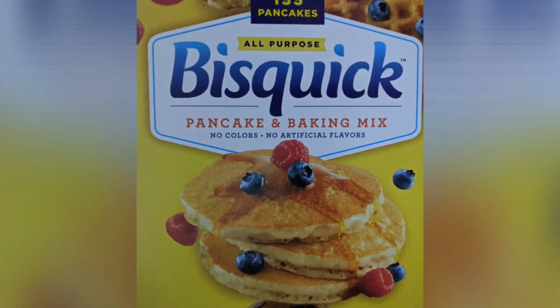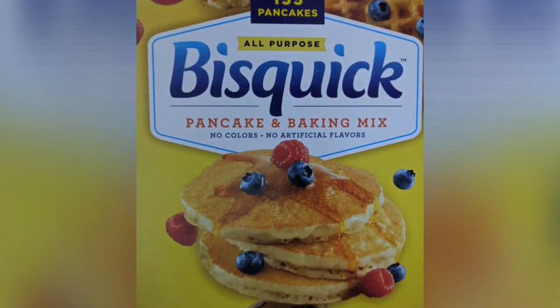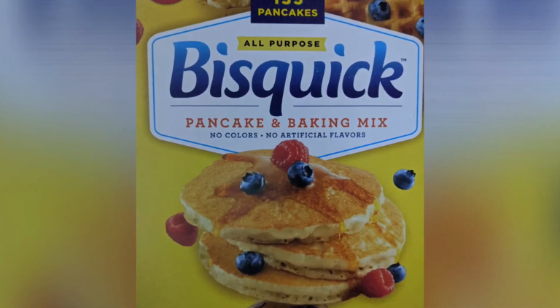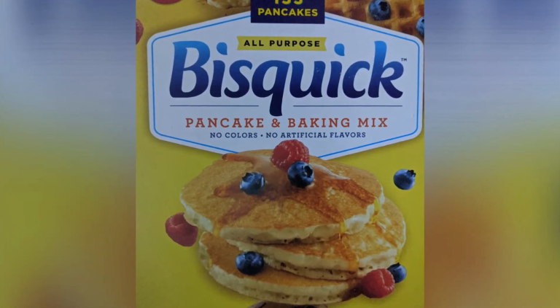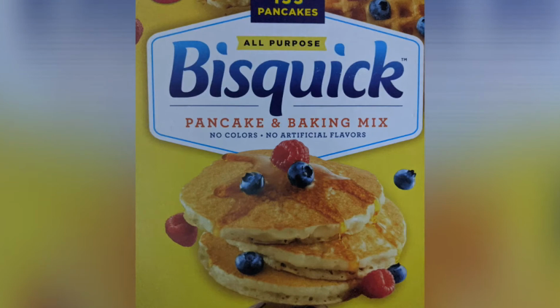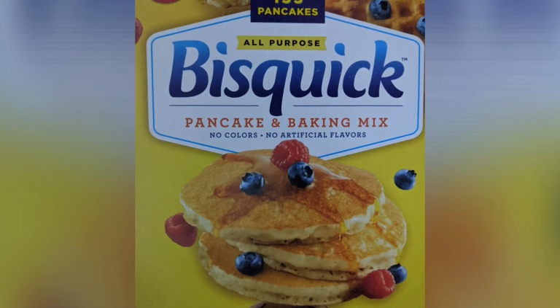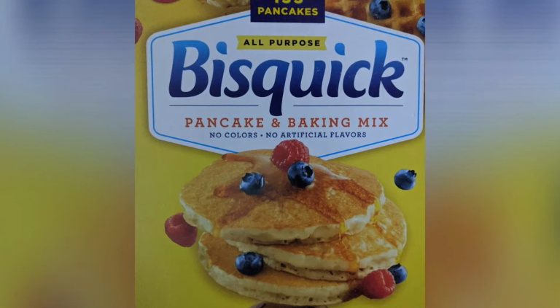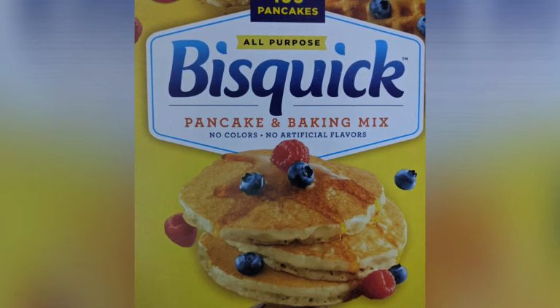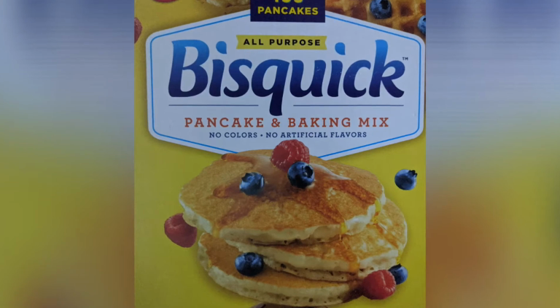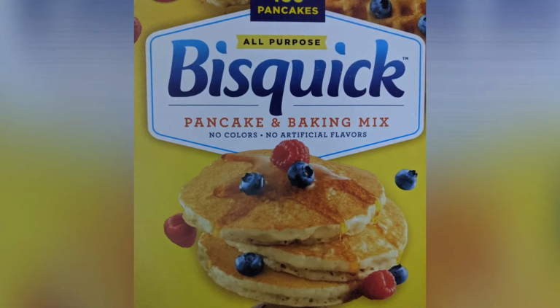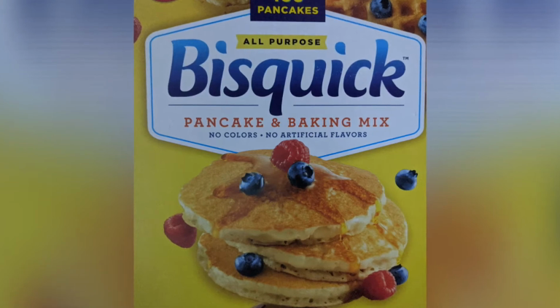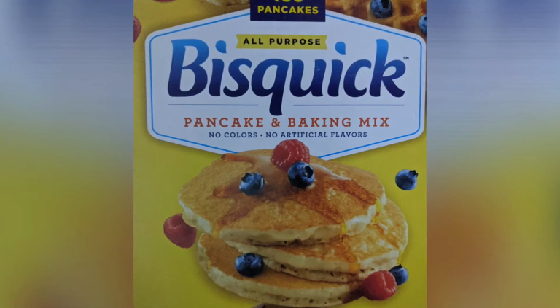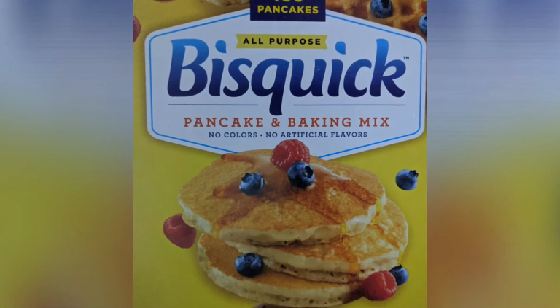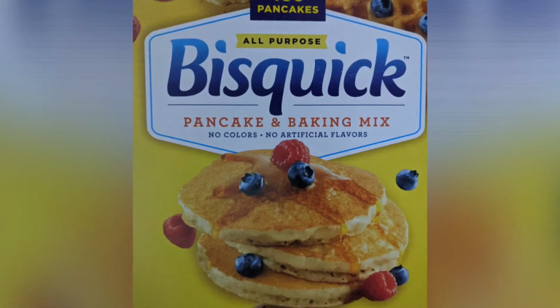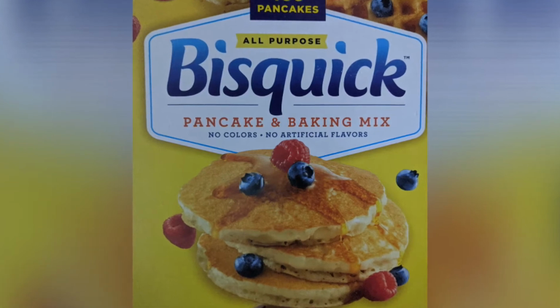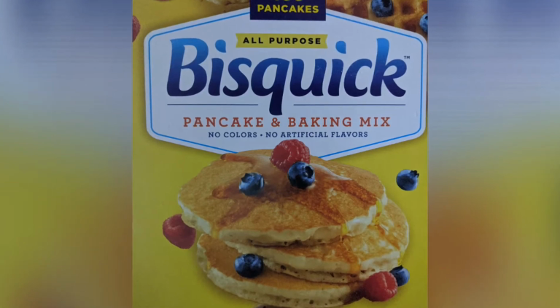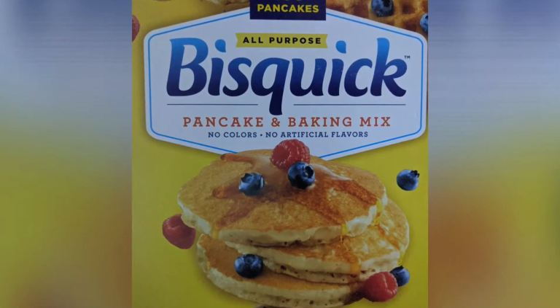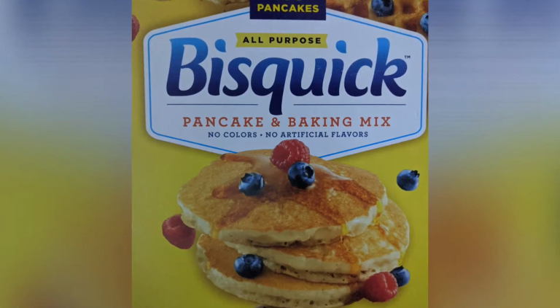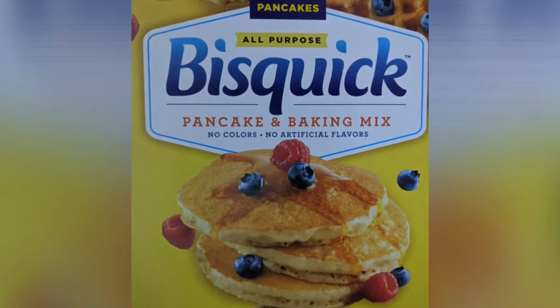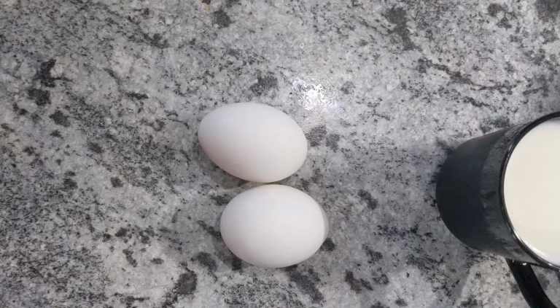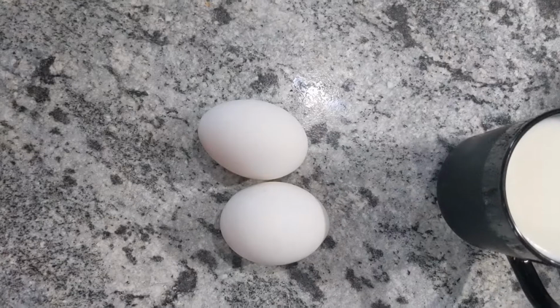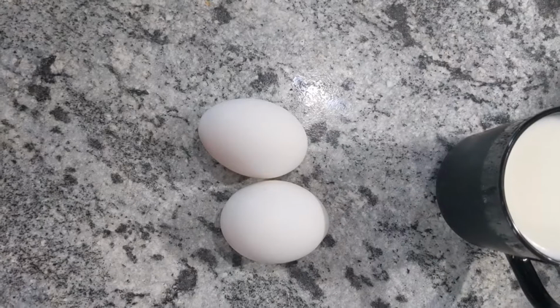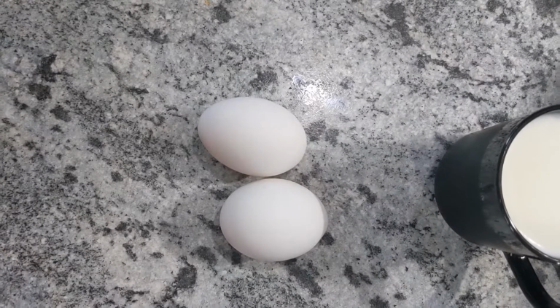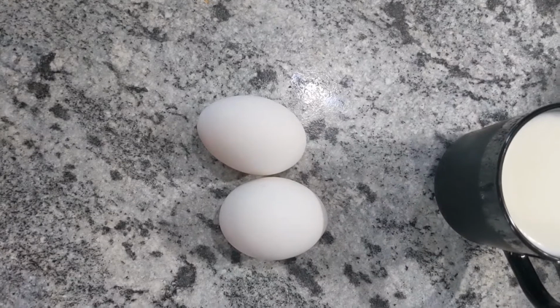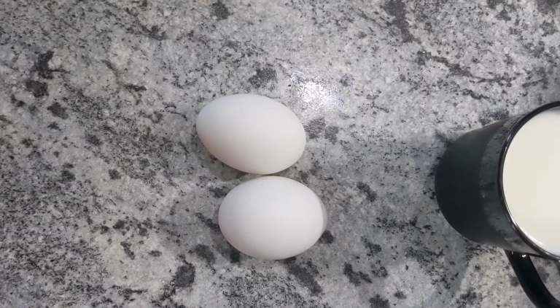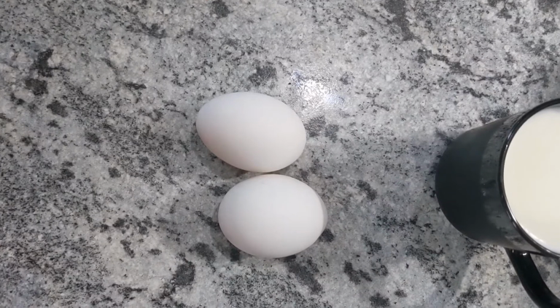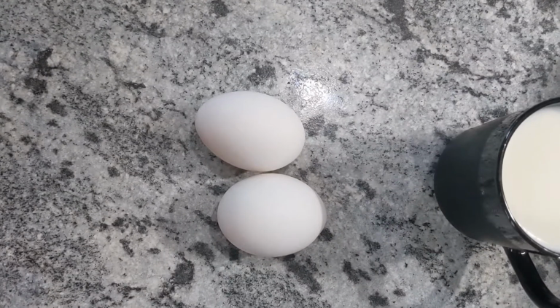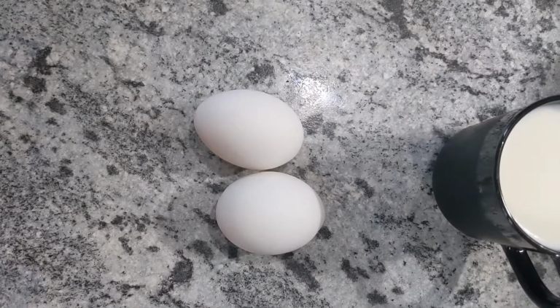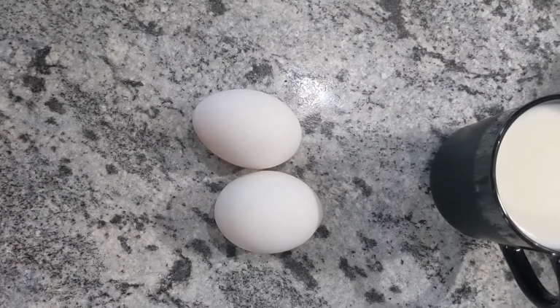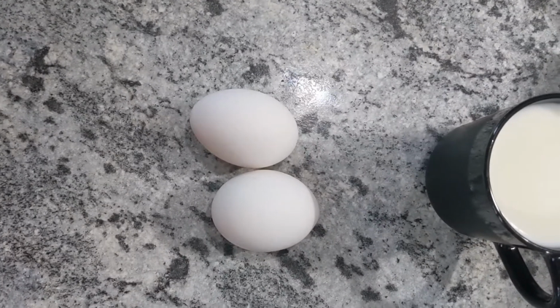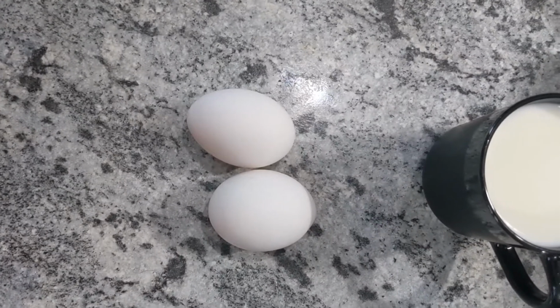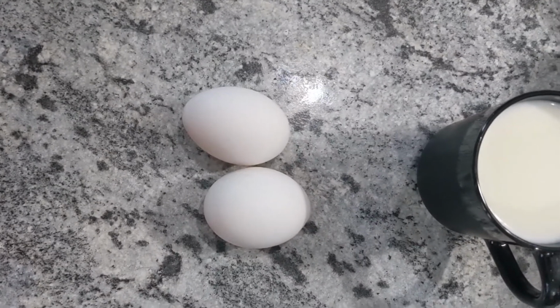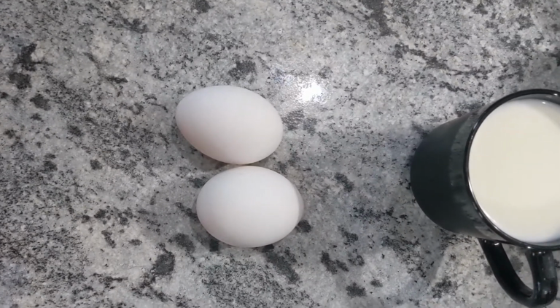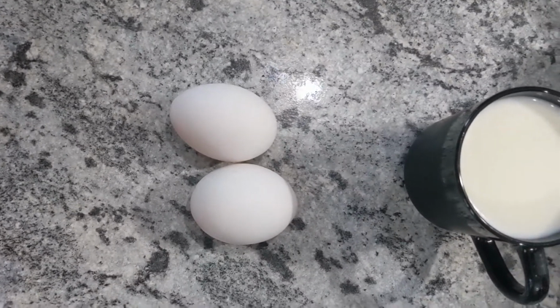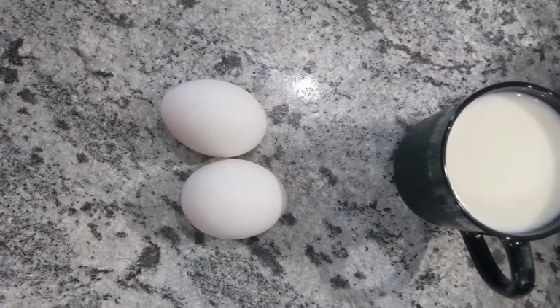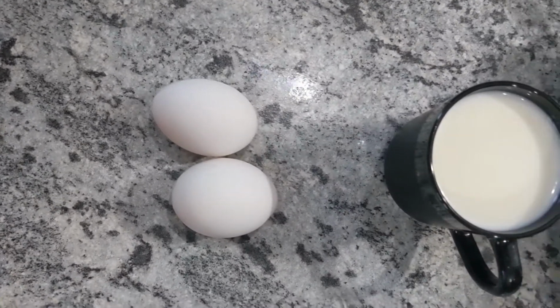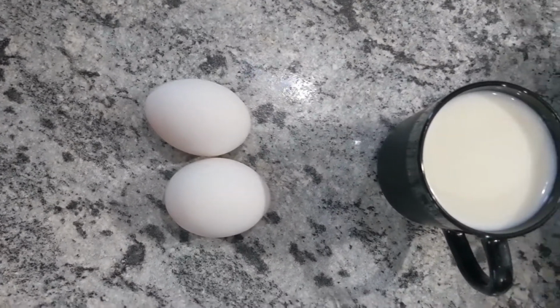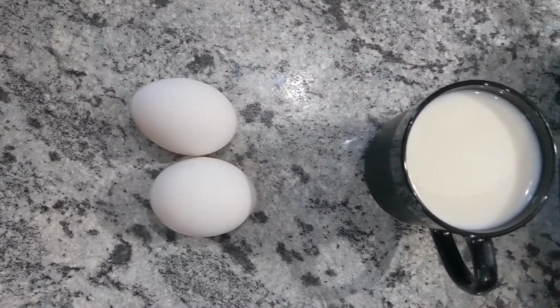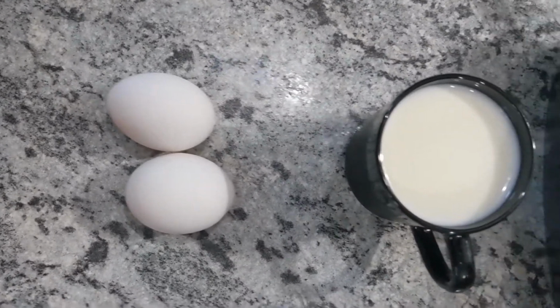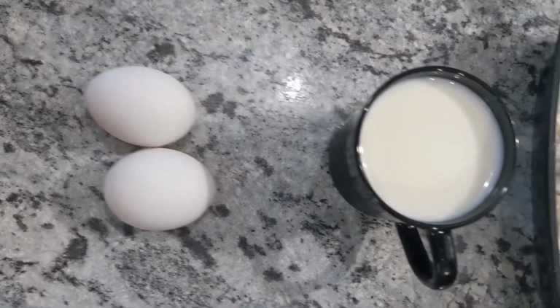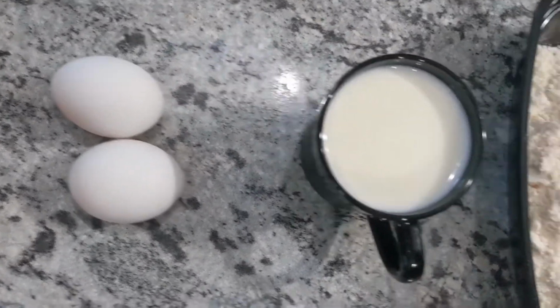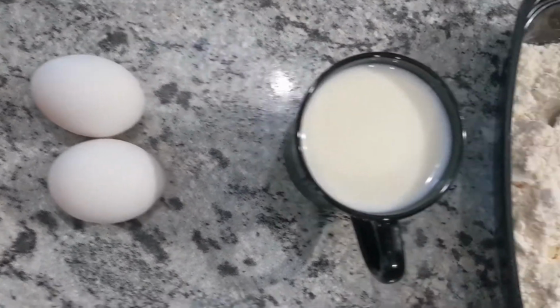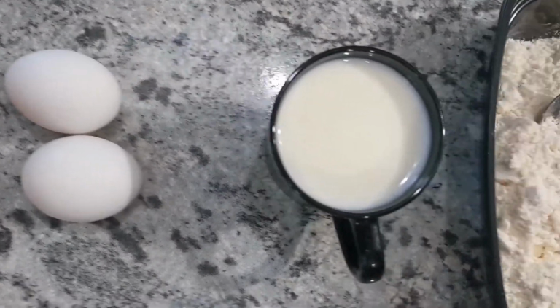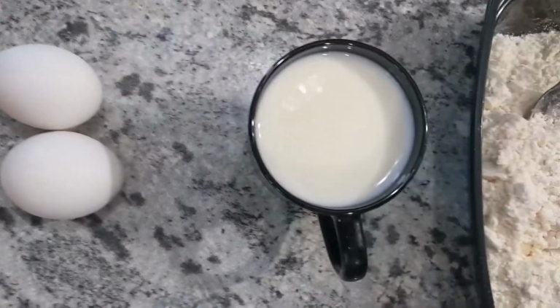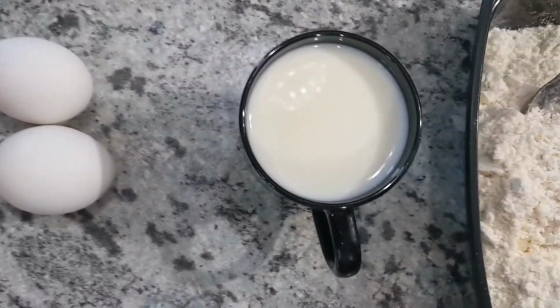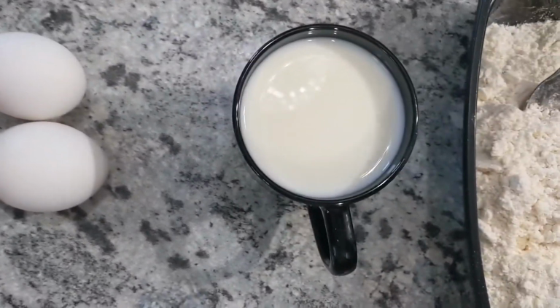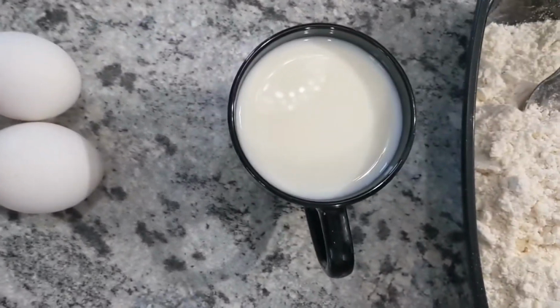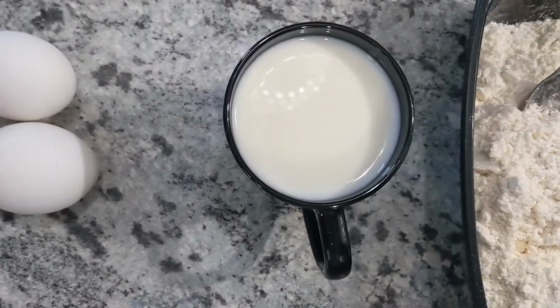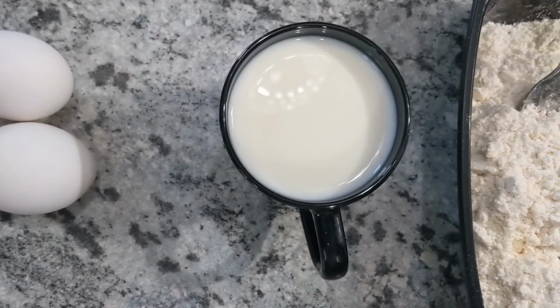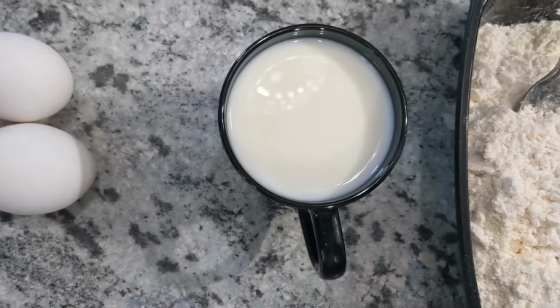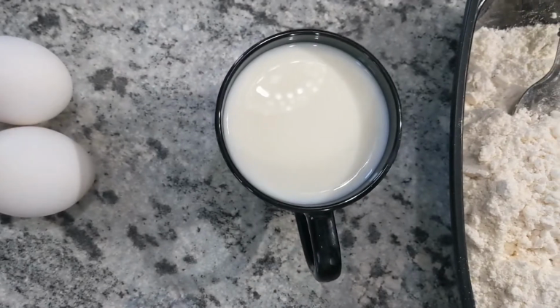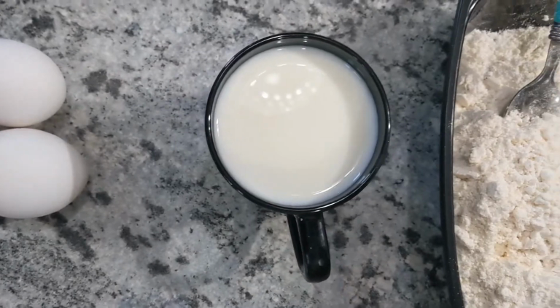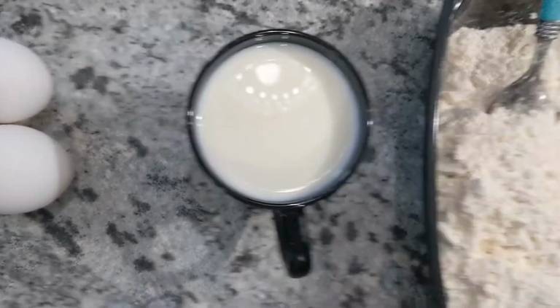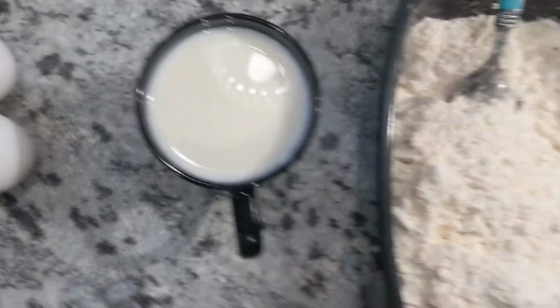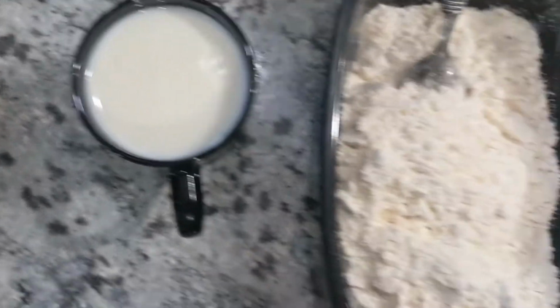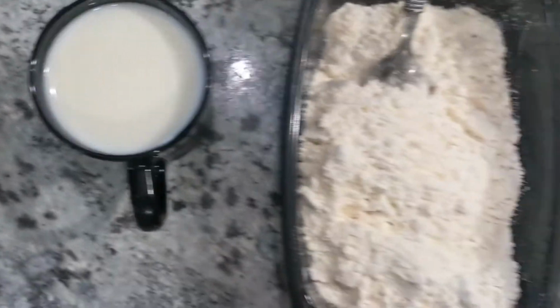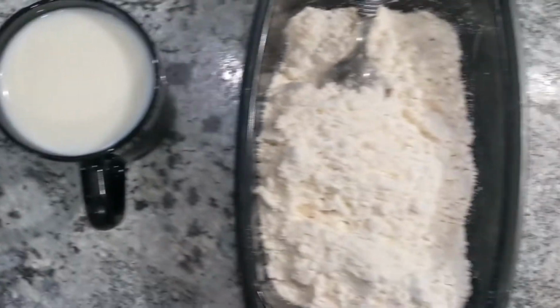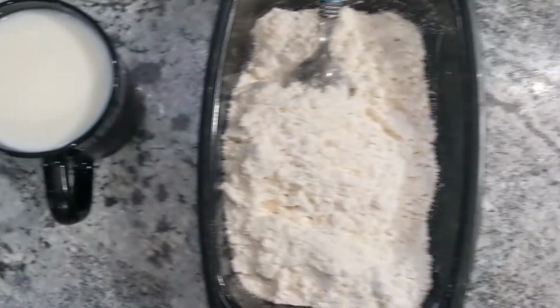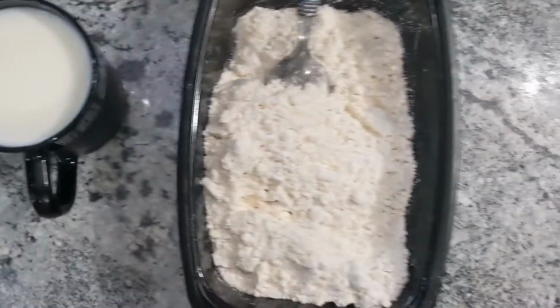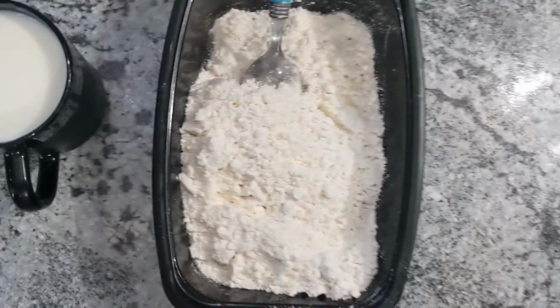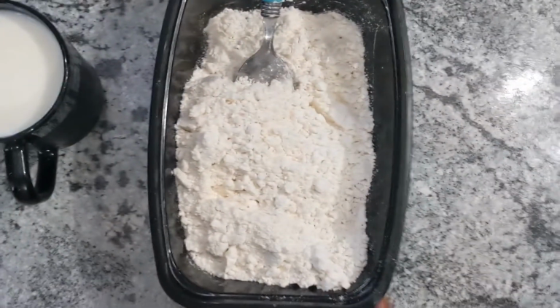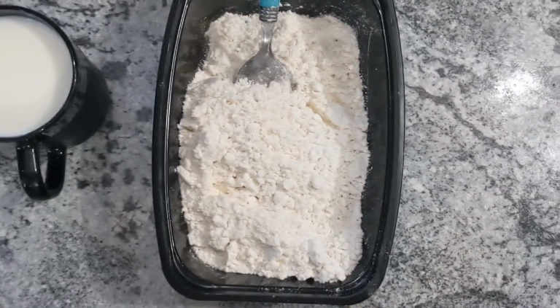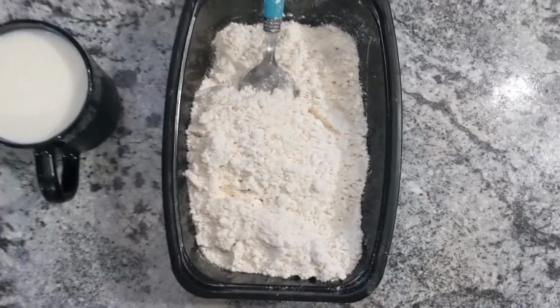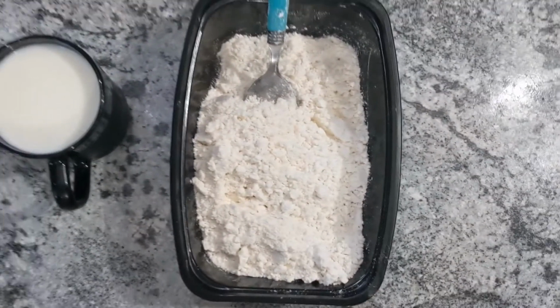We are going to make a pancake mix. Use 1 cup of pancake mix.